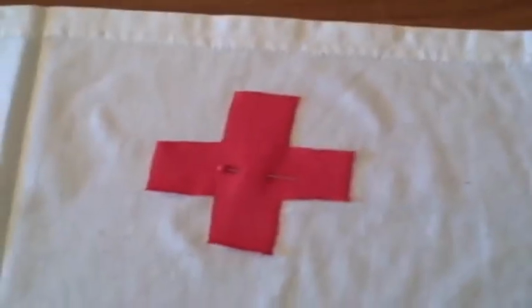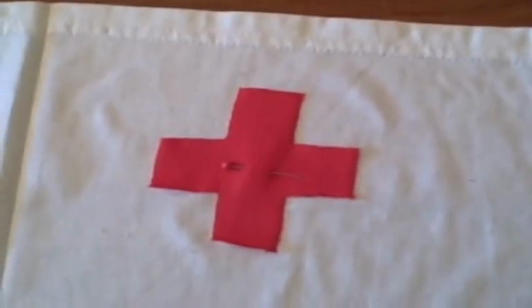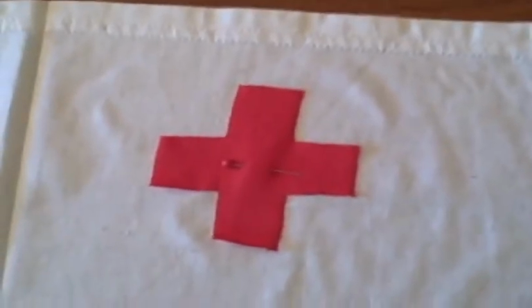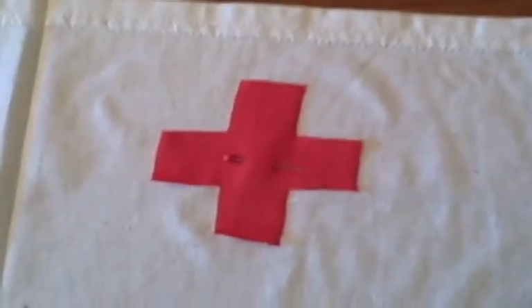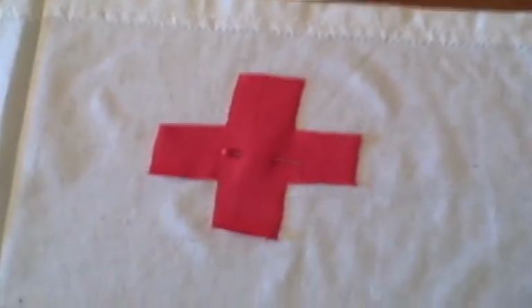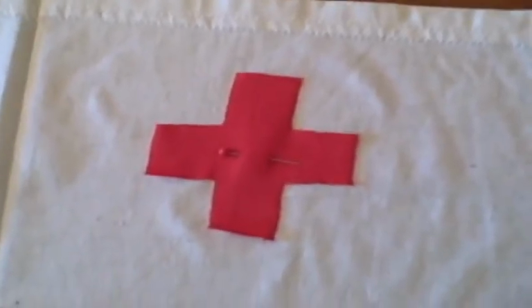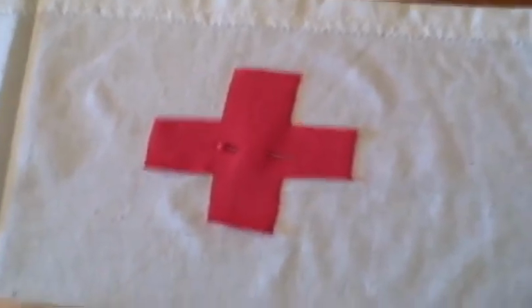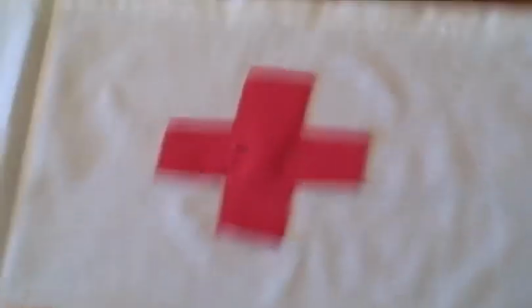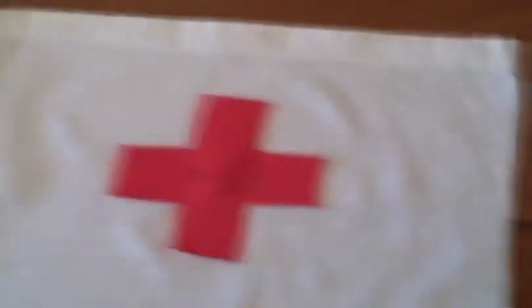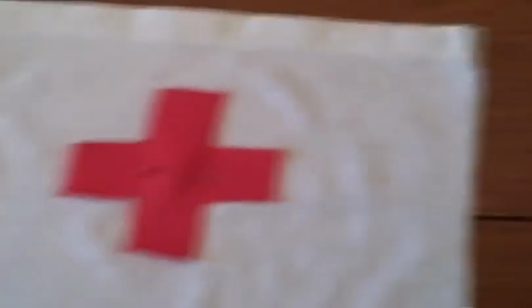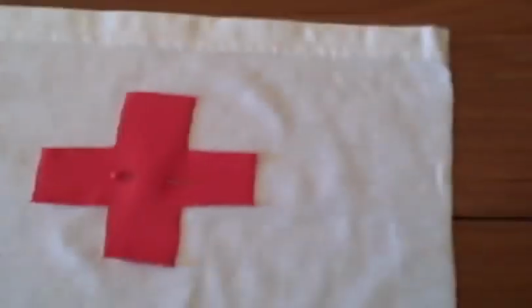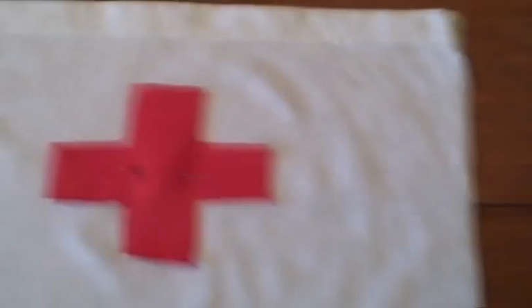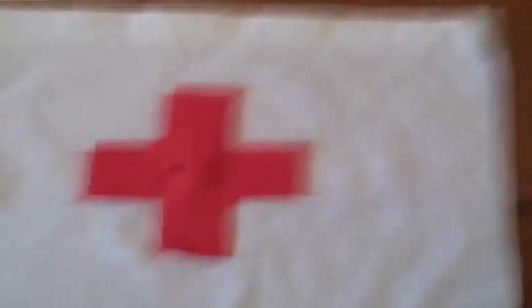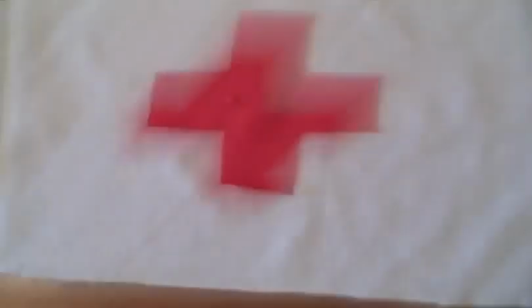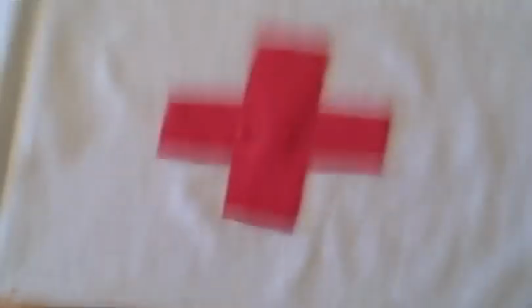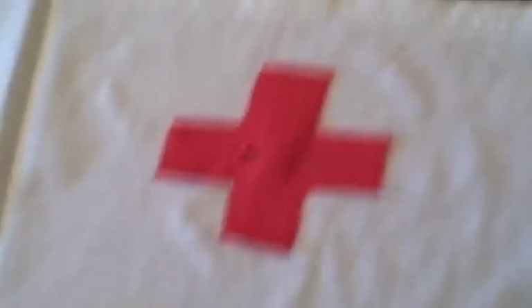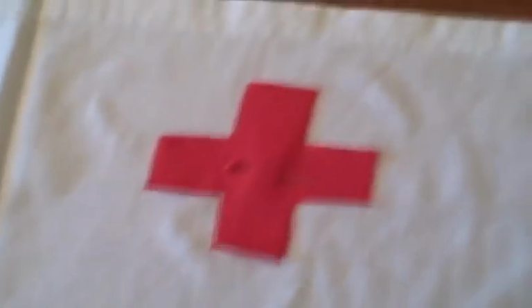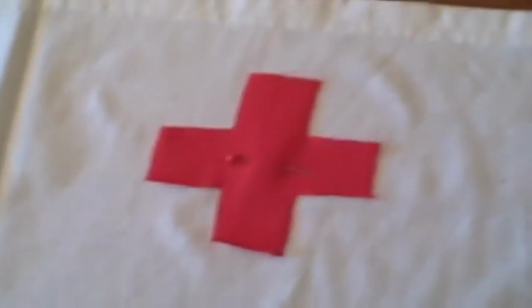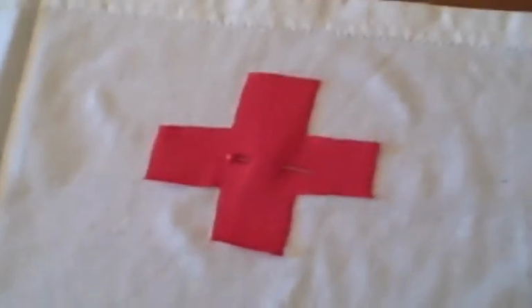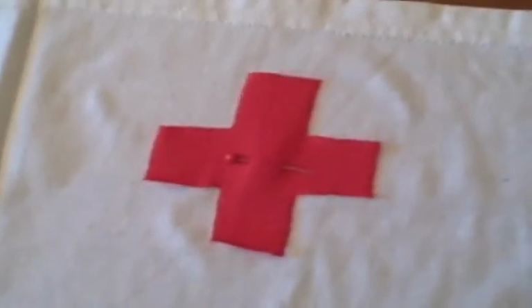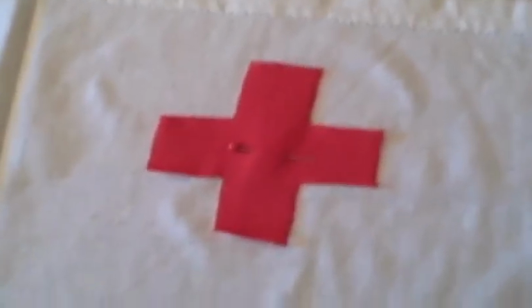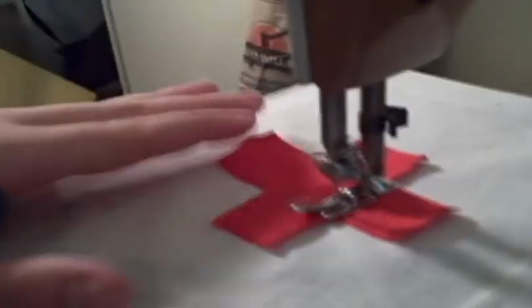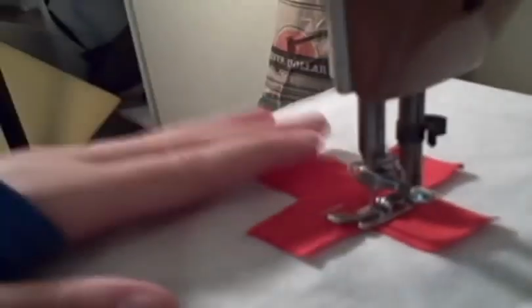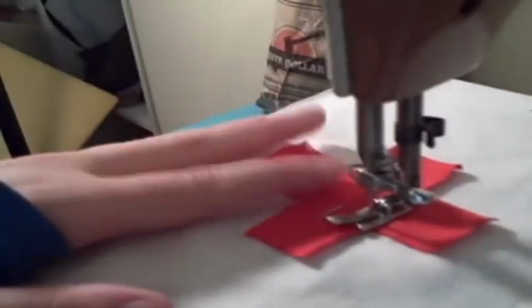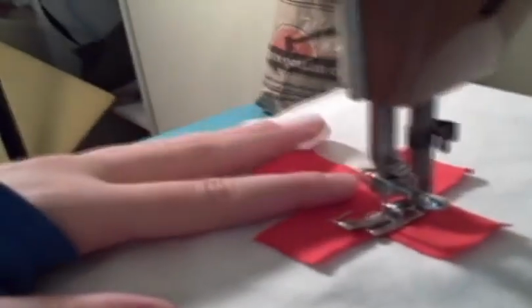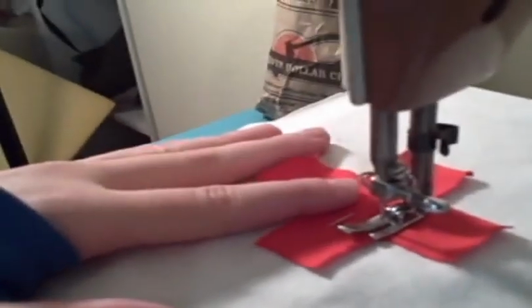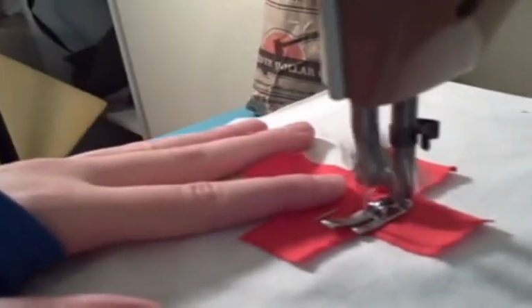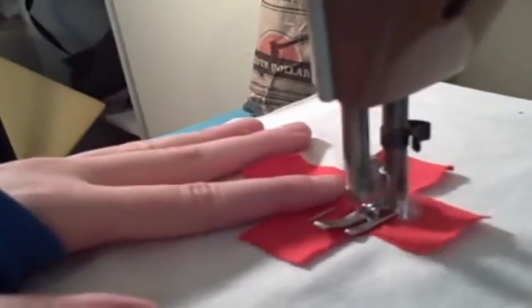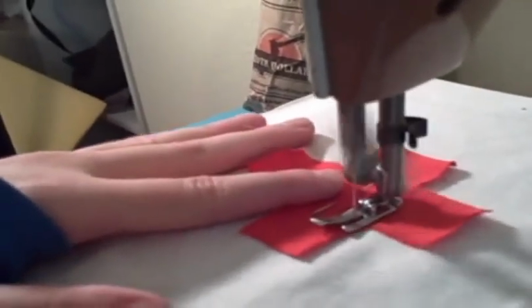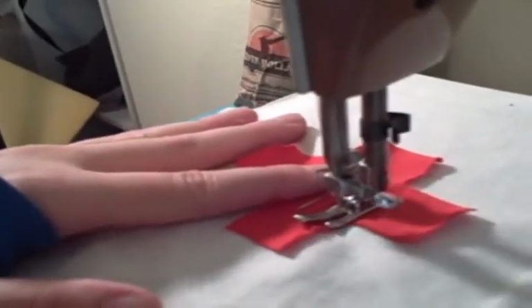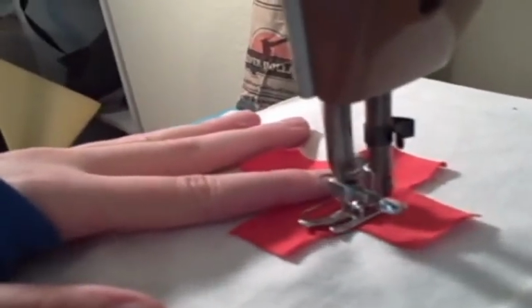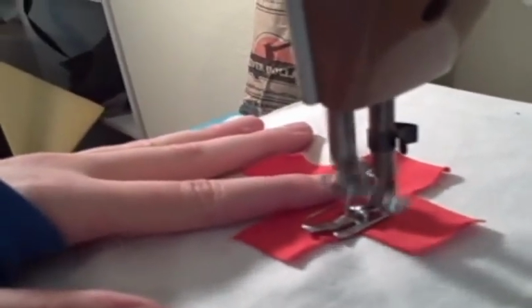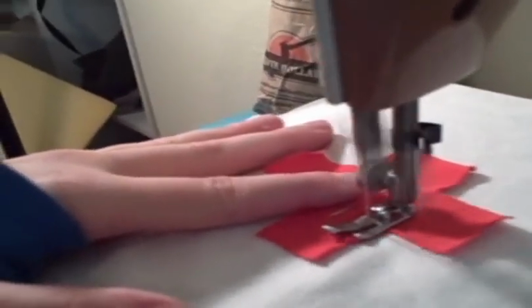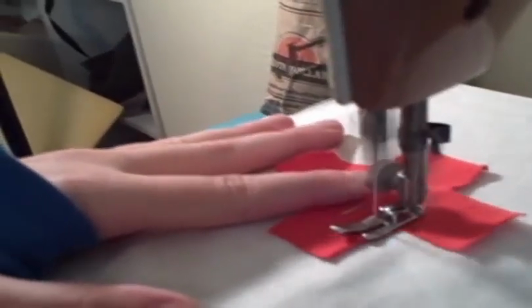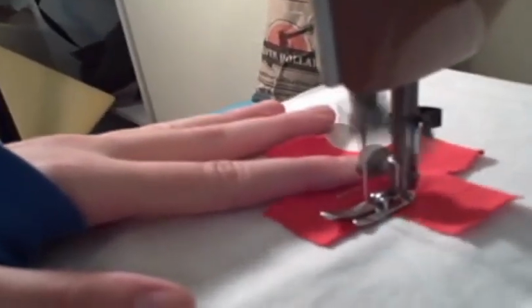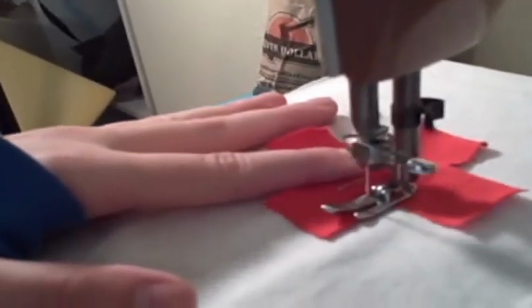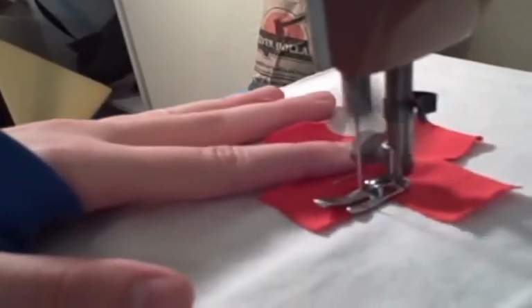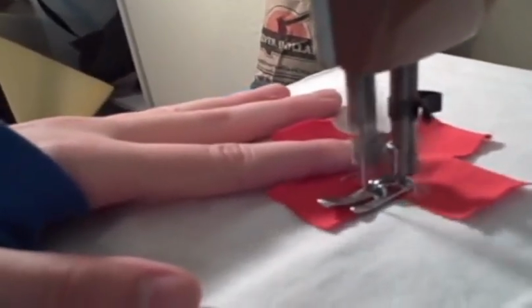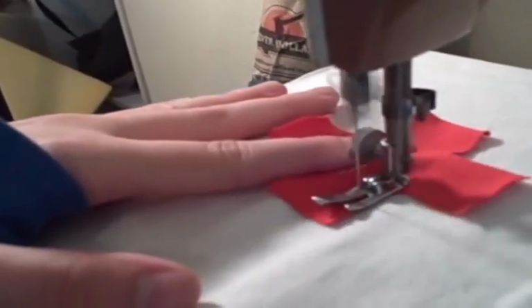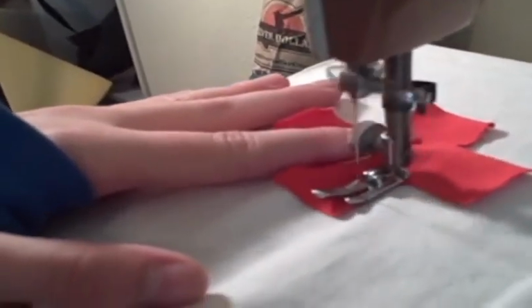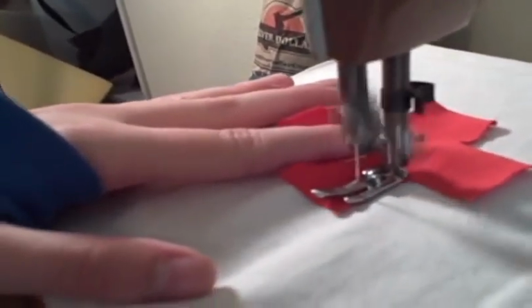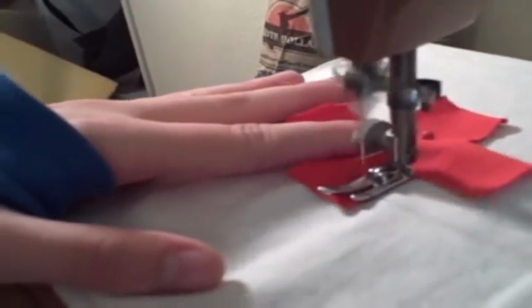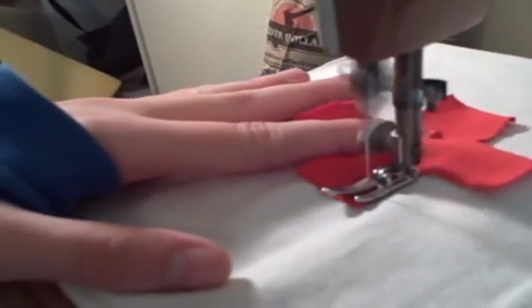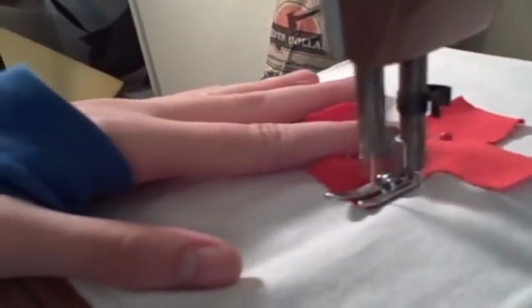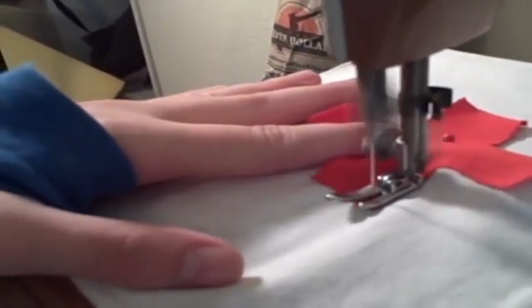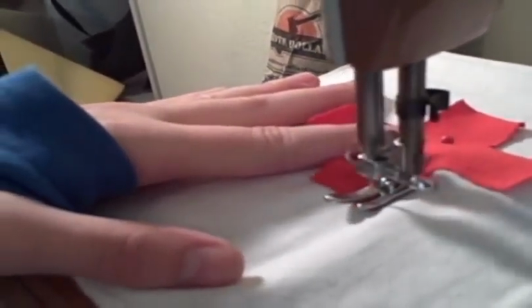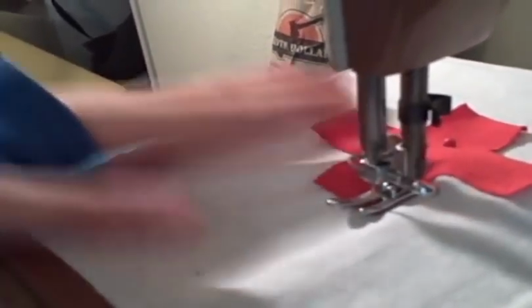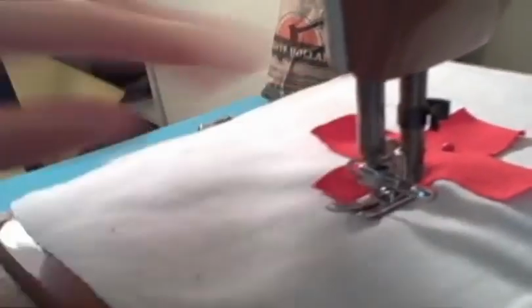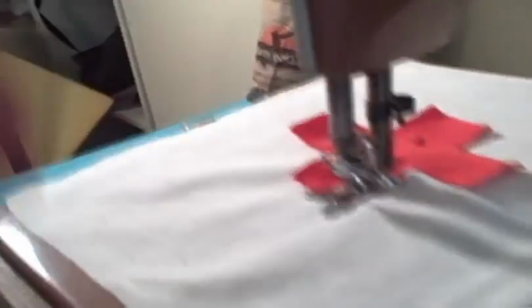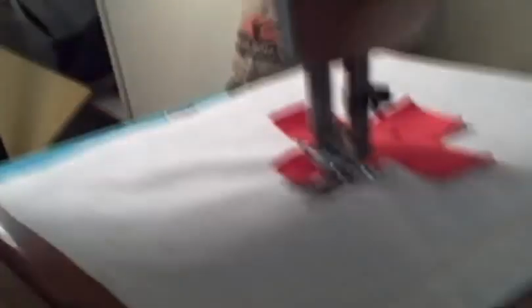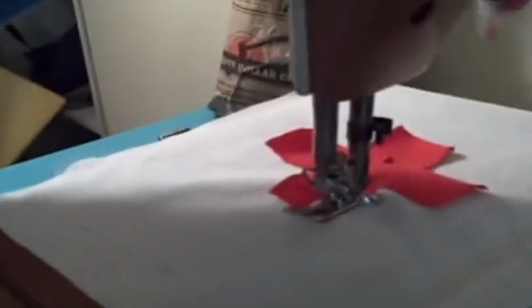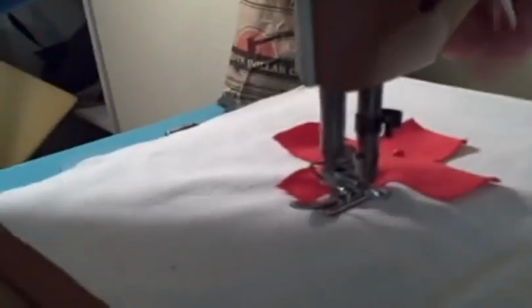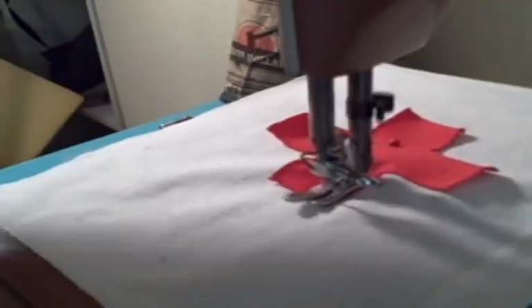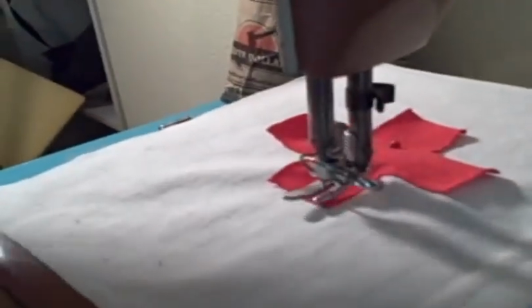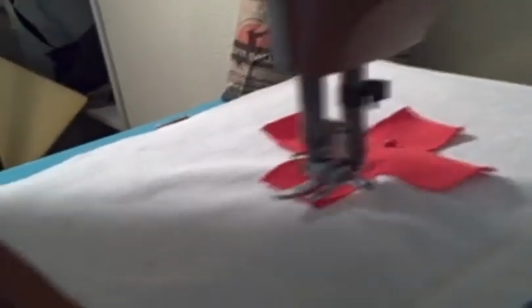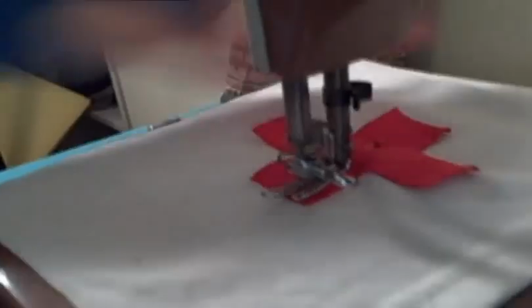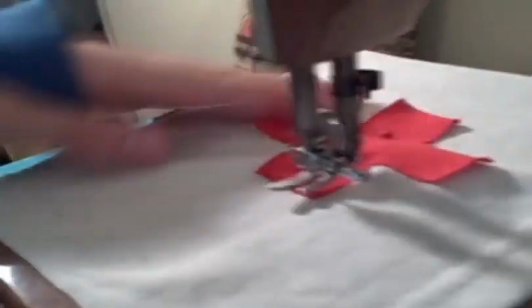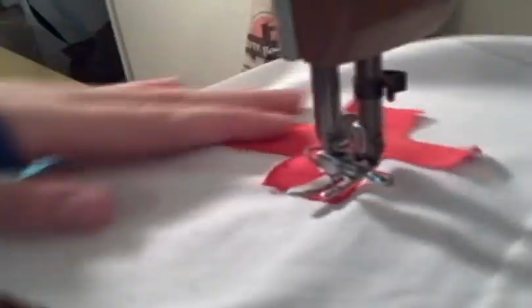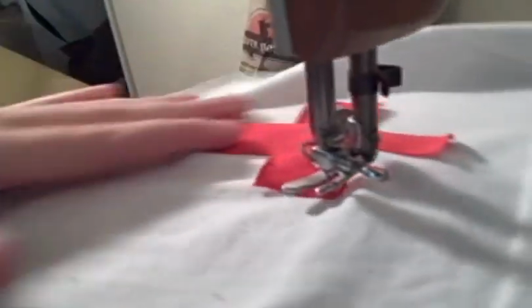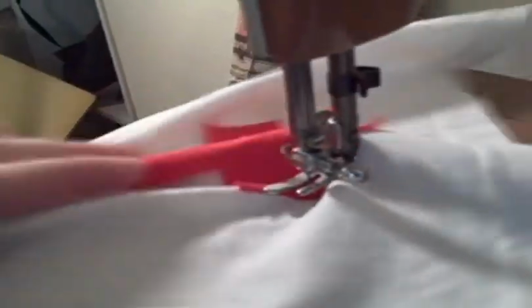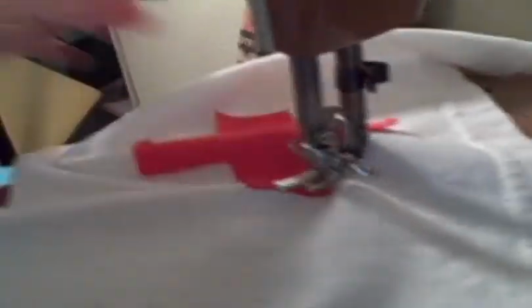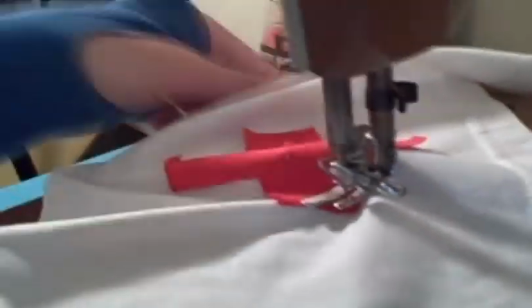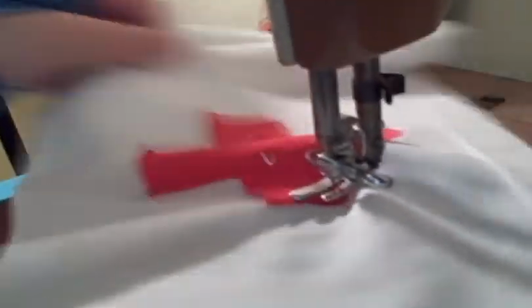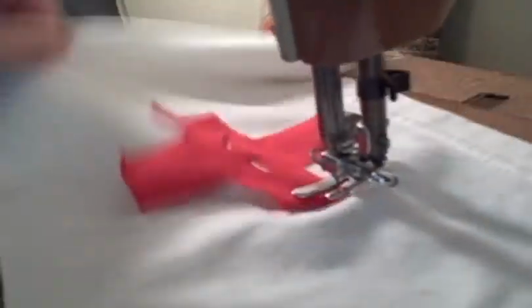Pin it down and sew it on. I do this by lining up the edge of my presser foot with the edge of my red cross design.